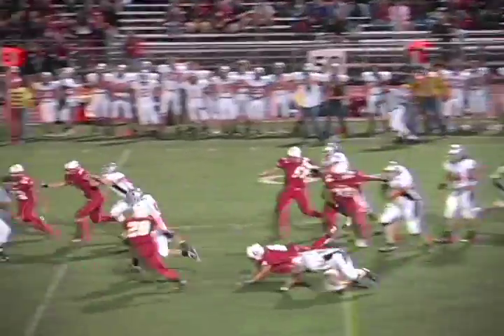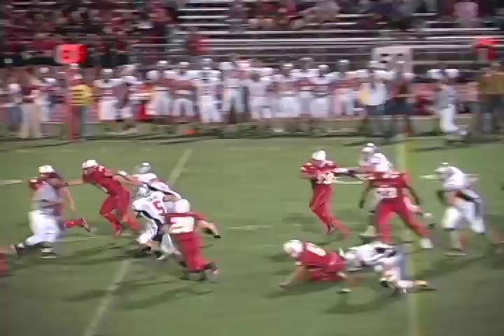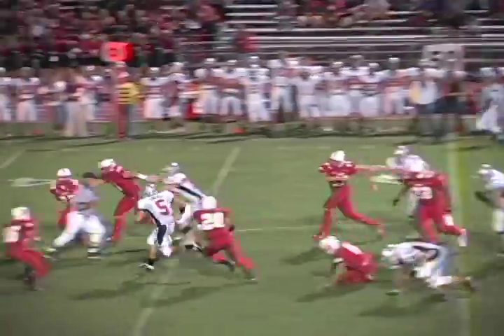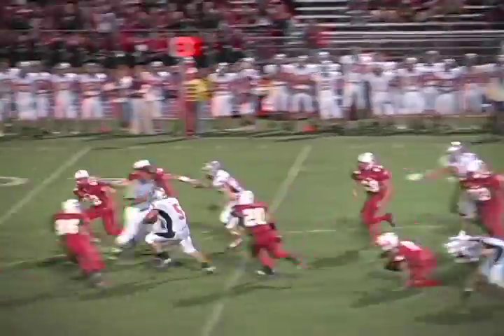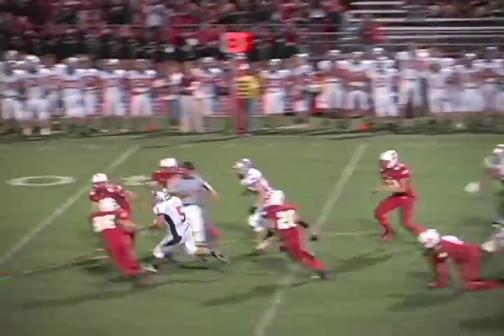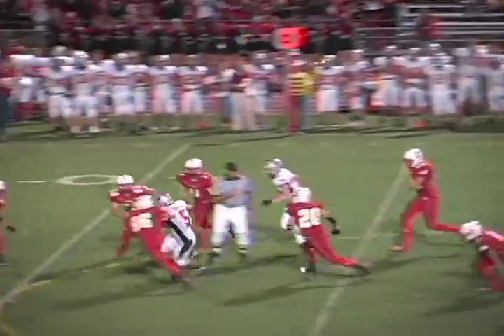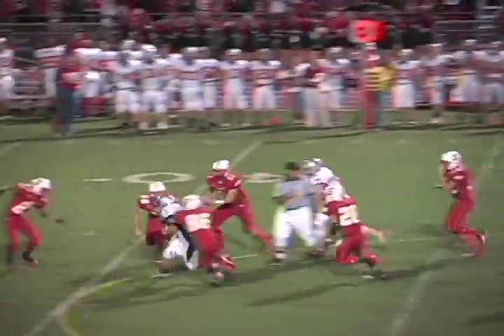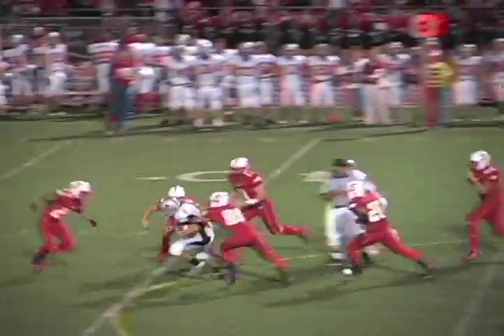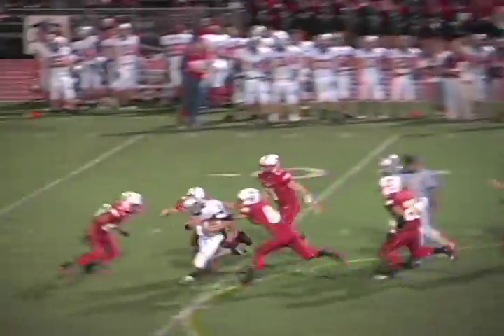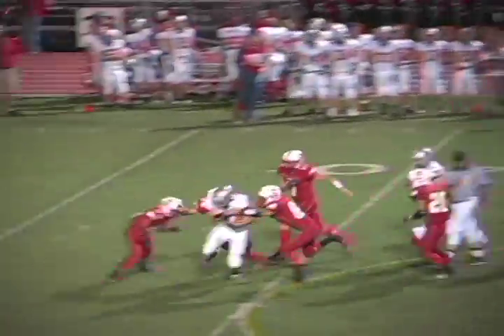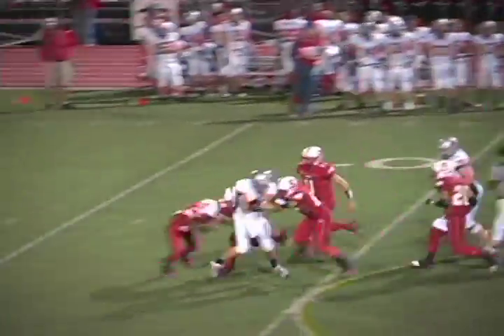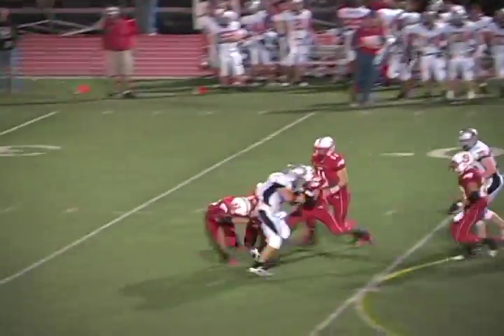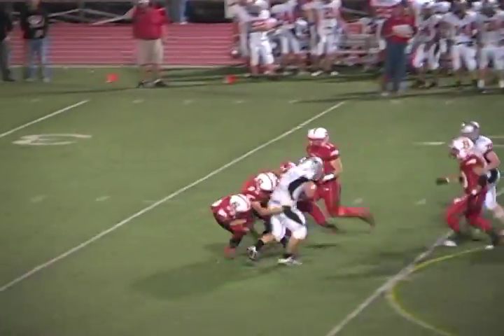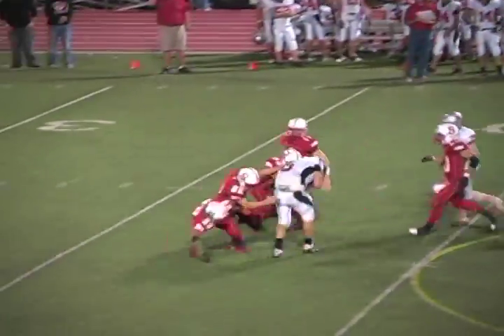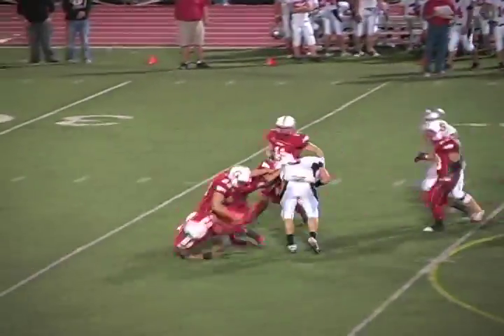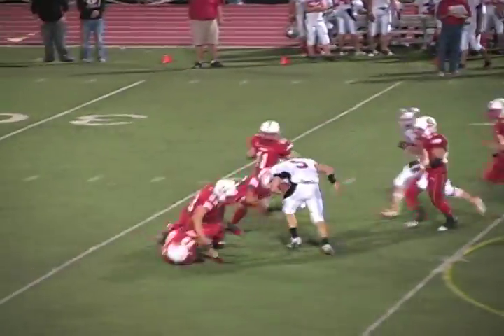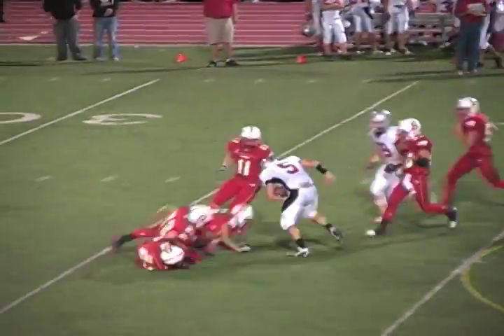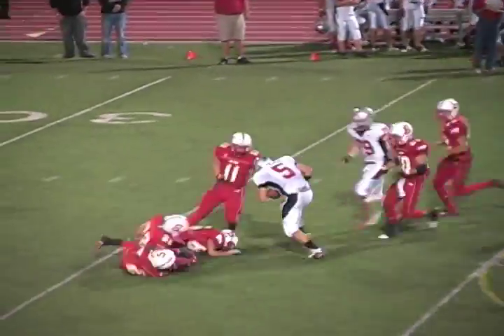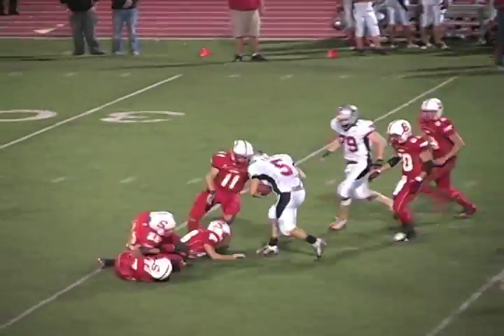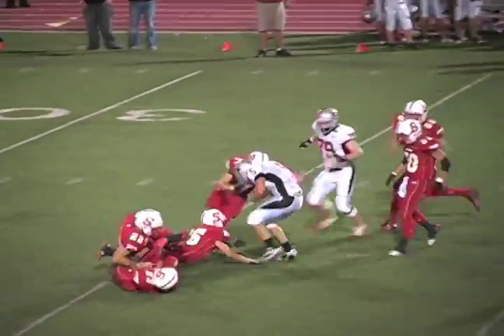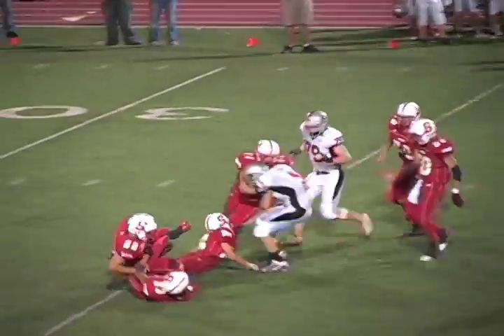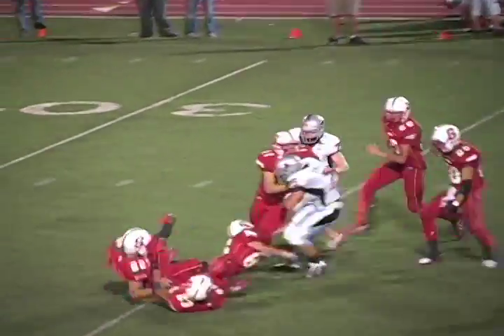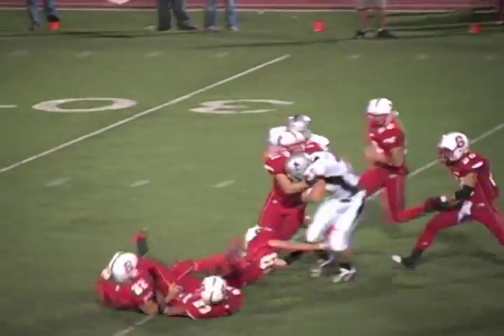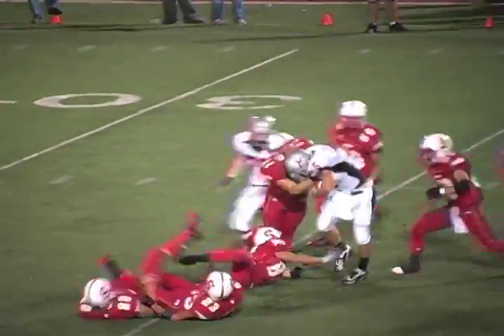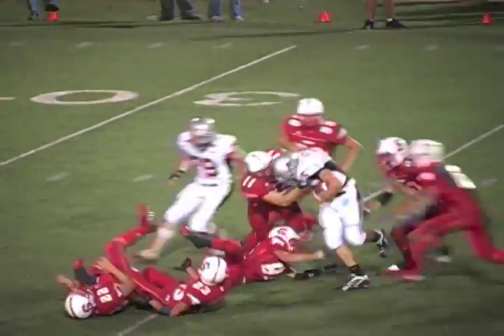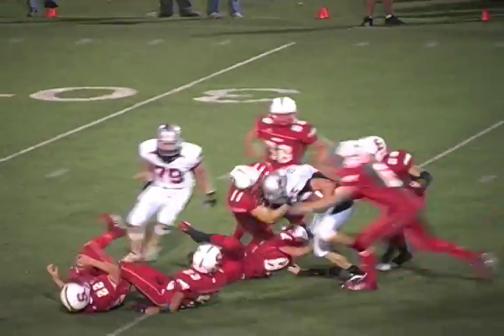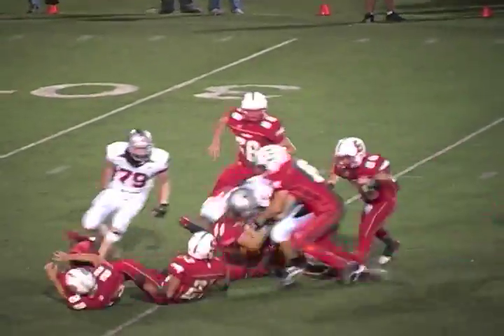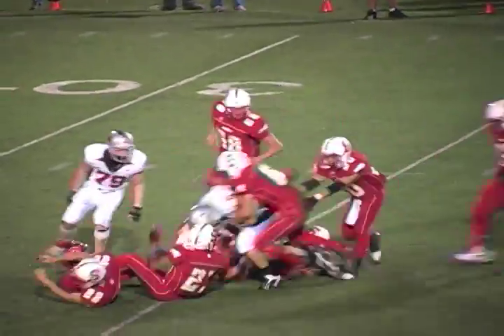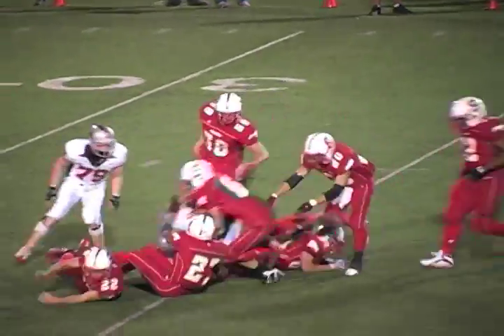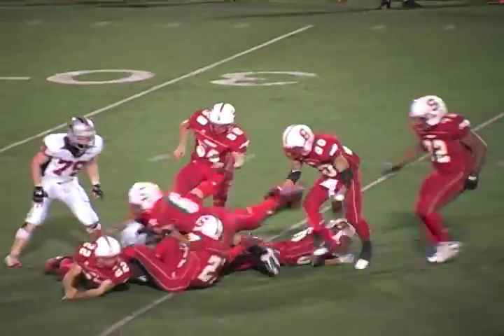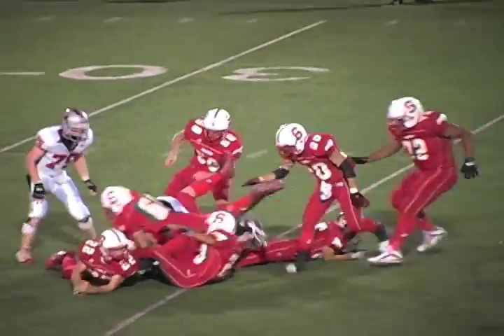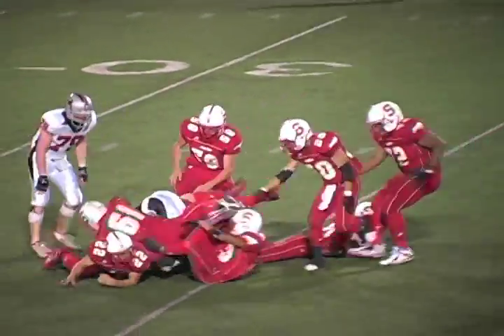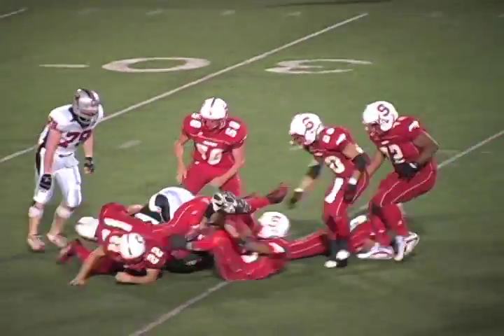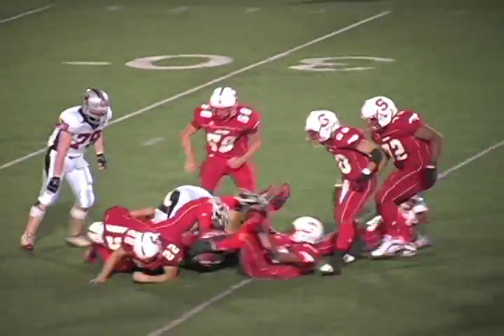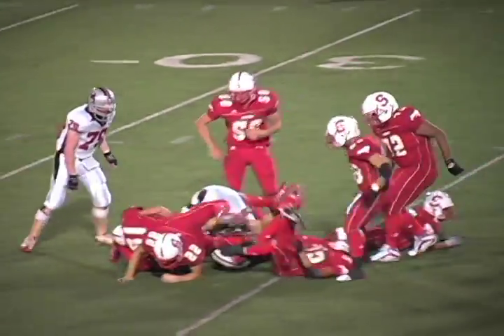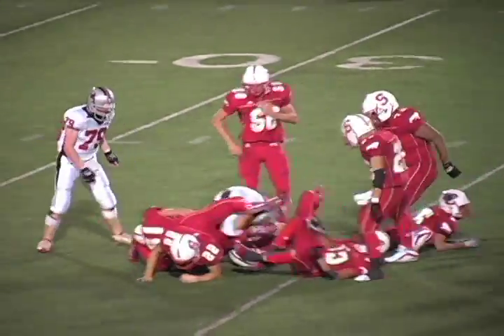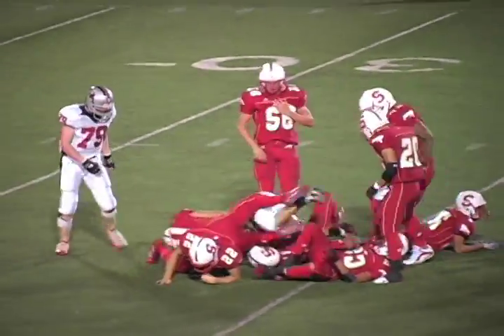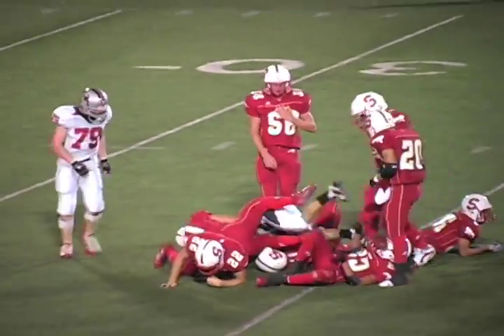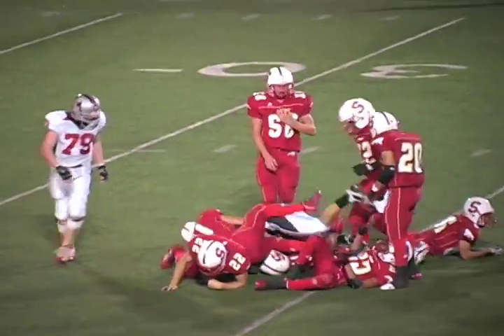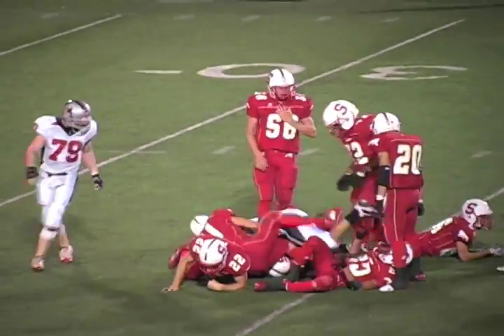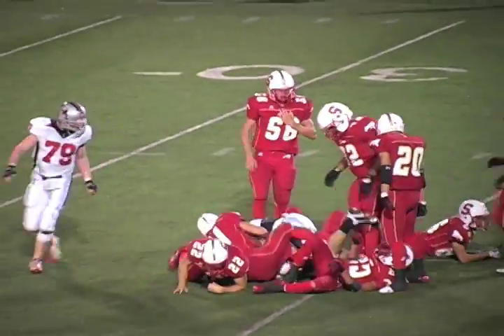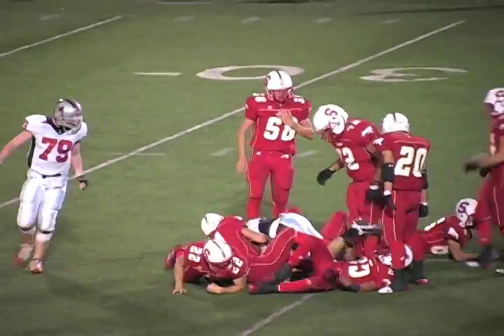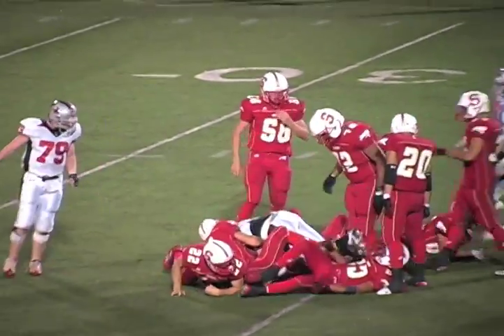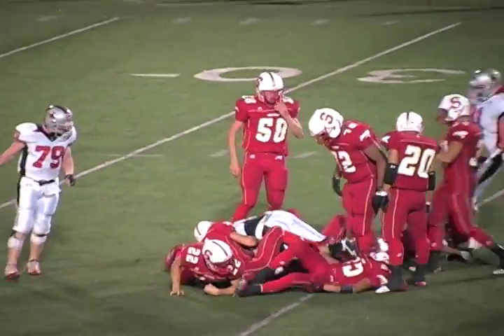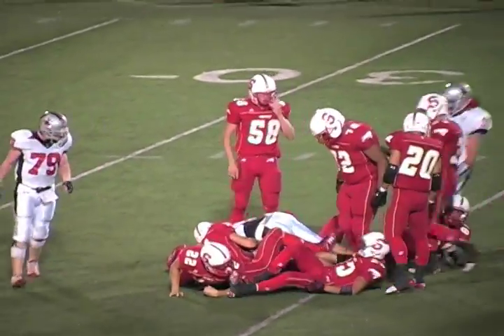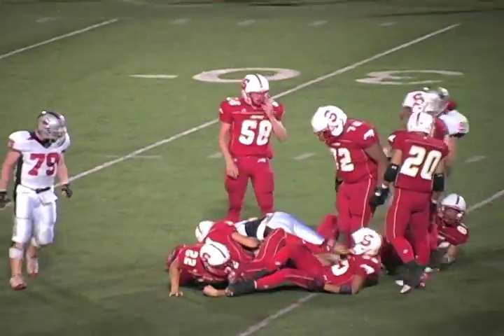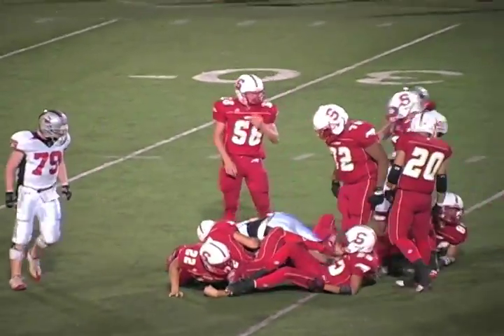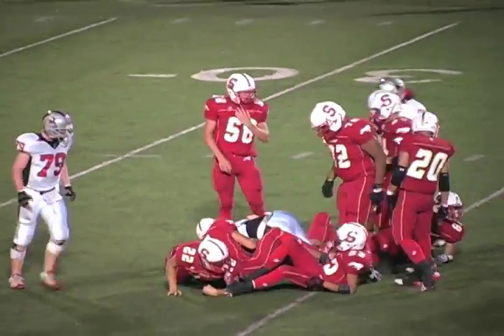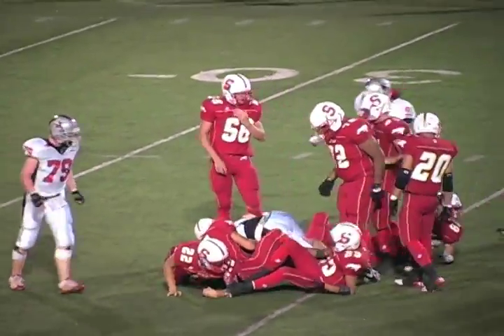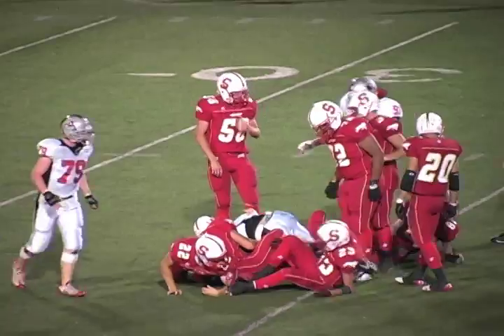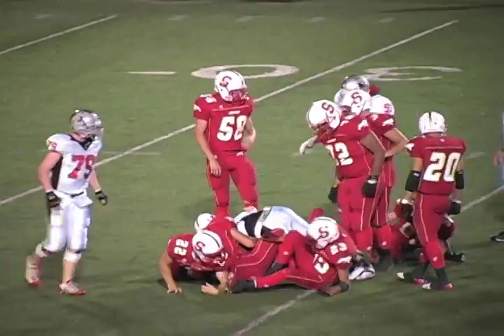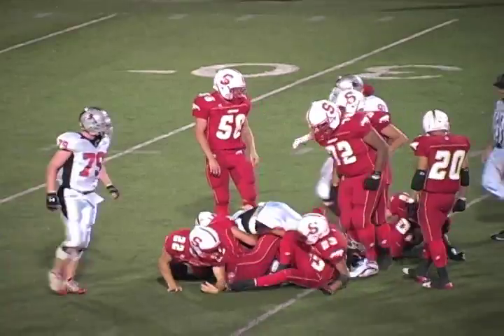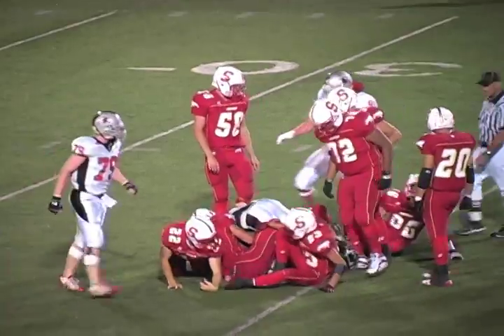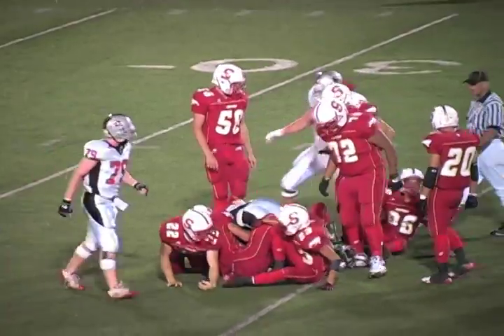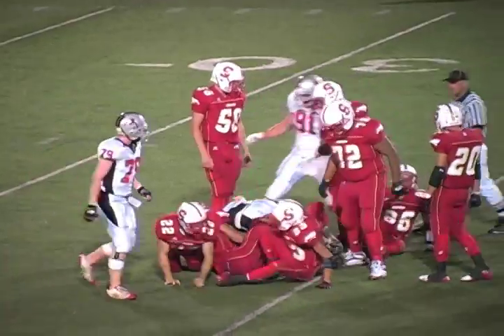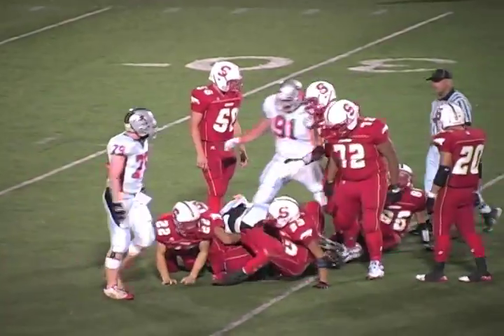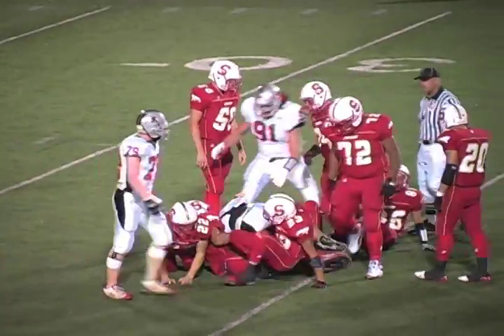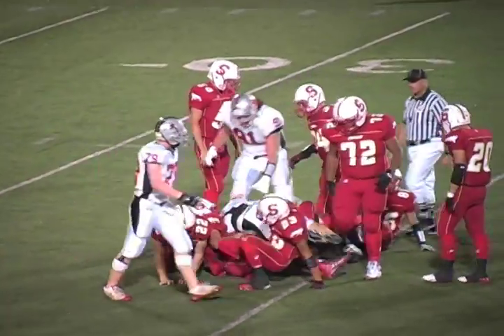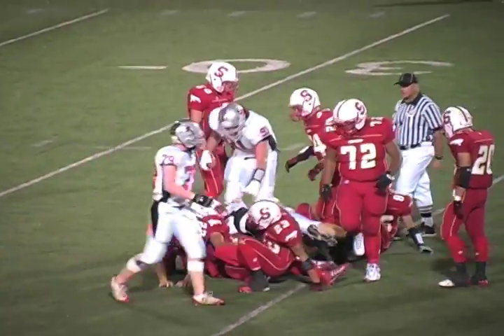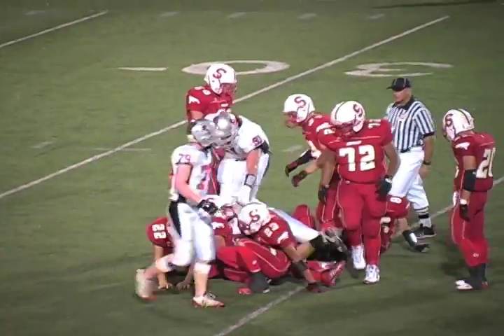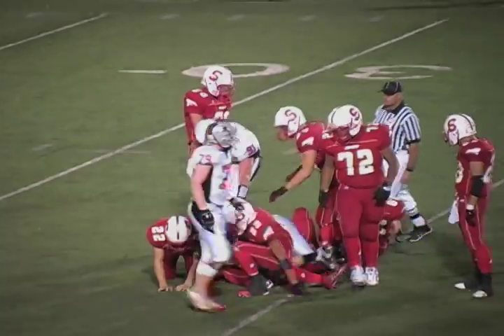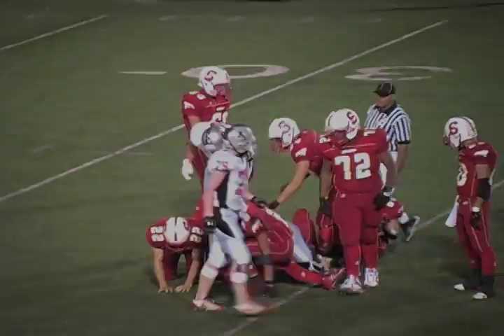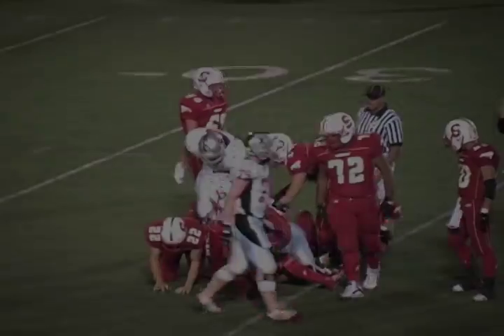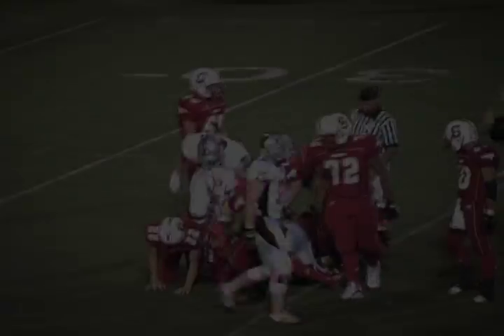Quick handoff to Everly up the middle. Everly still on his feet, breaking tackles. I tell you, Everly just gashing his way through that defensive line.